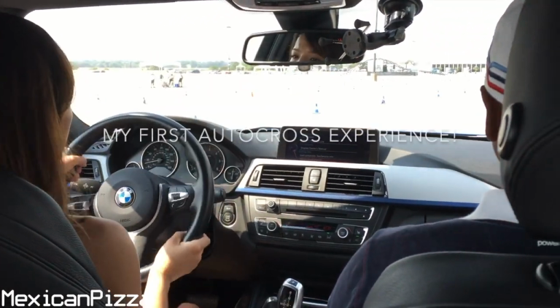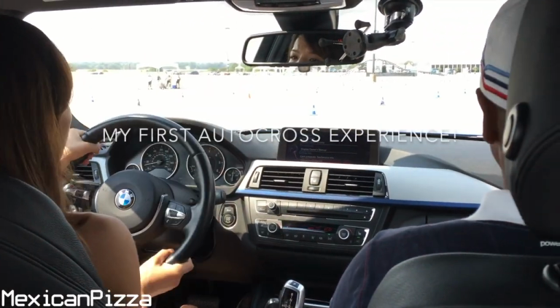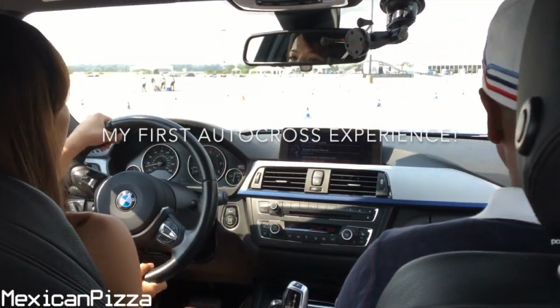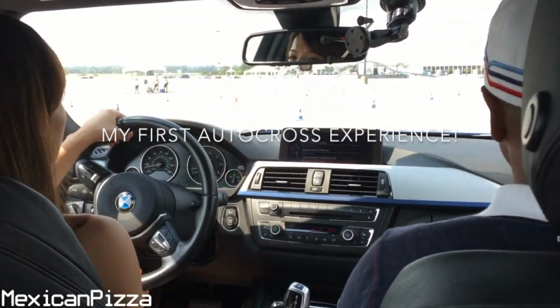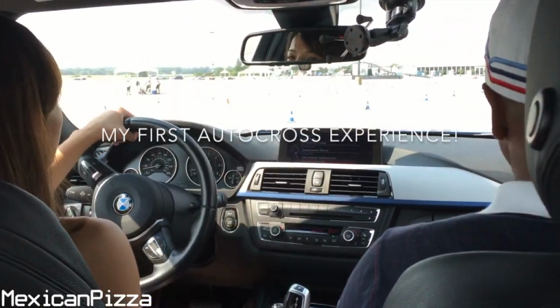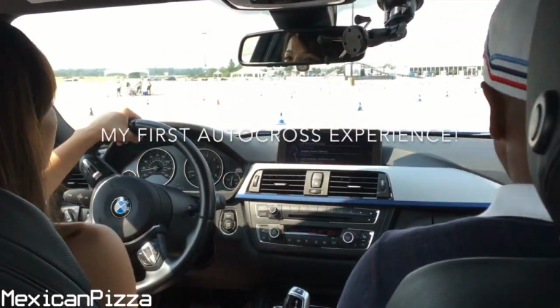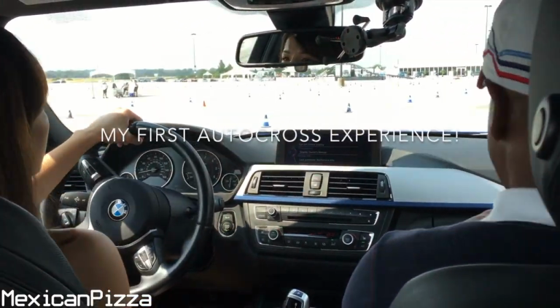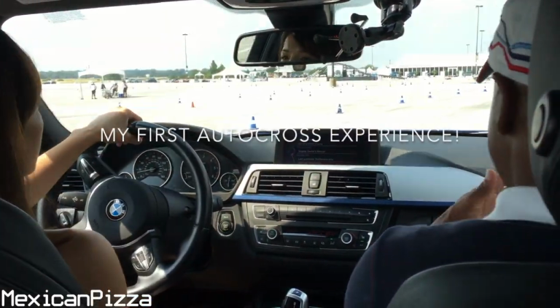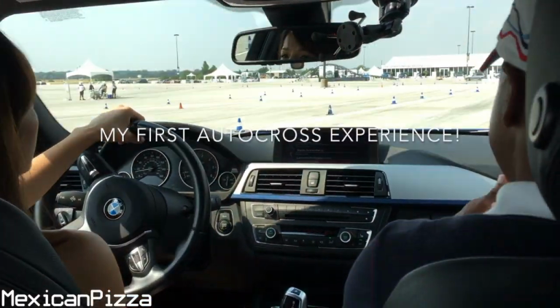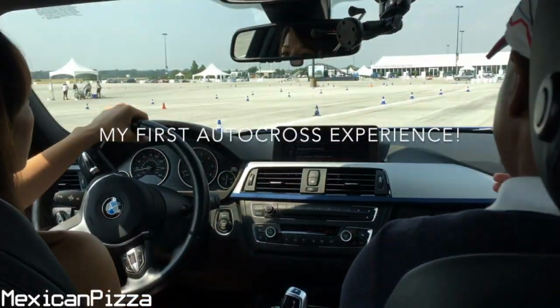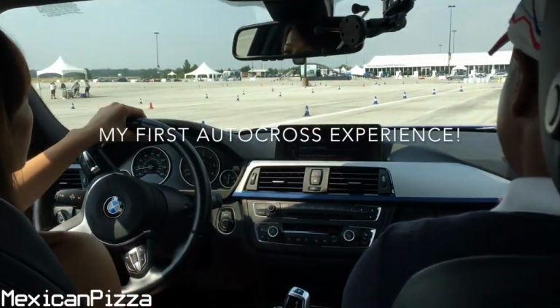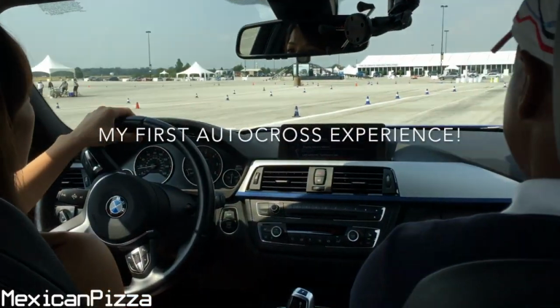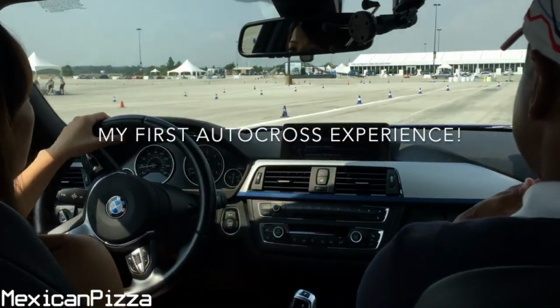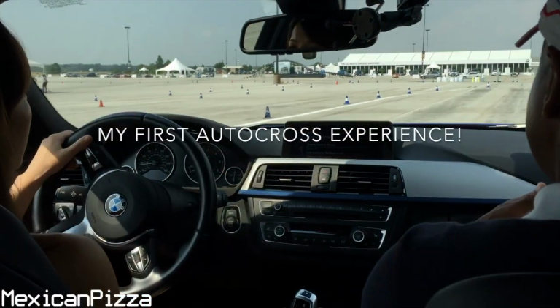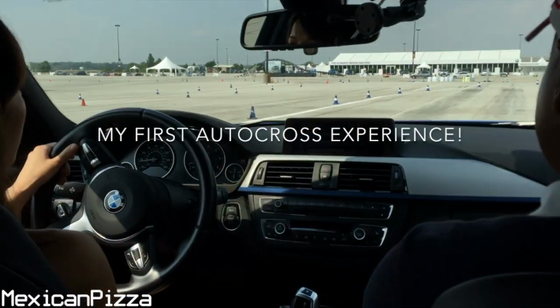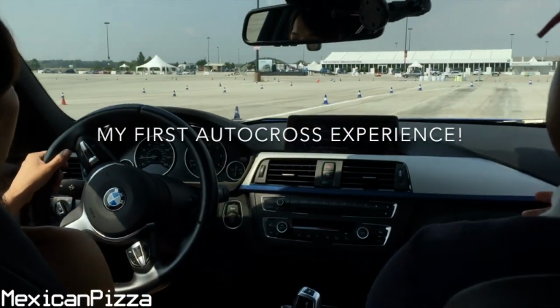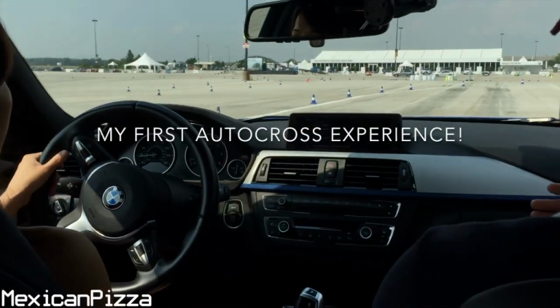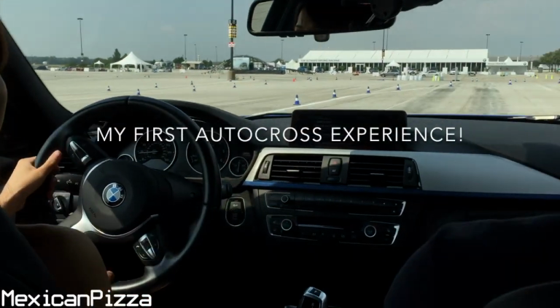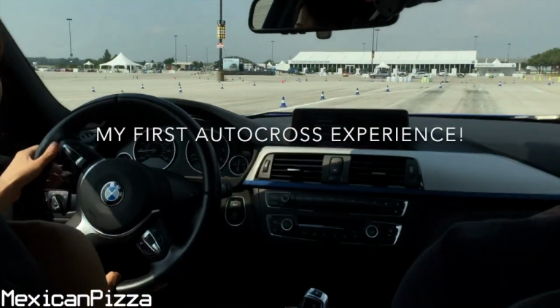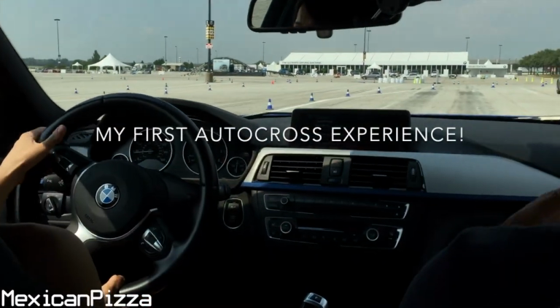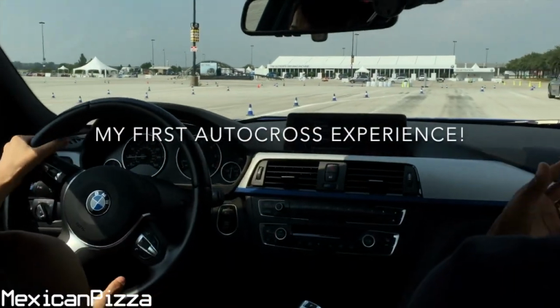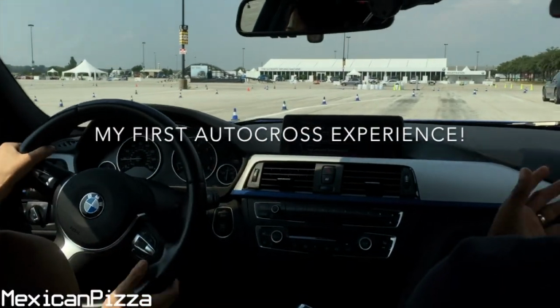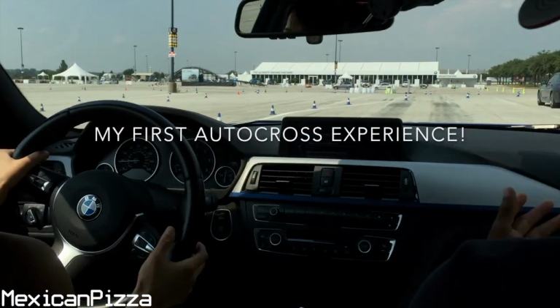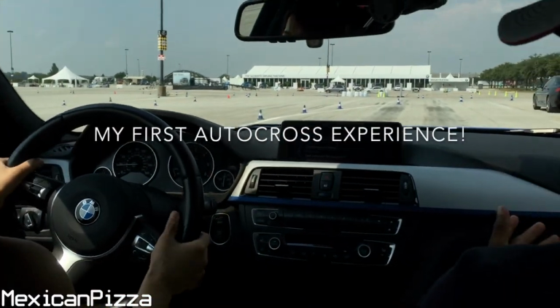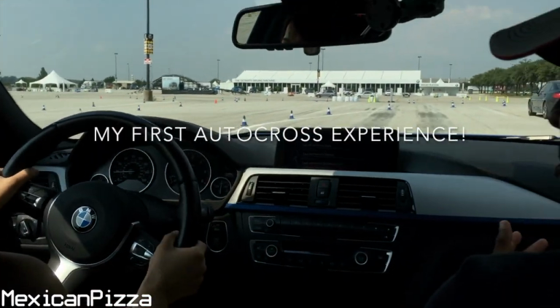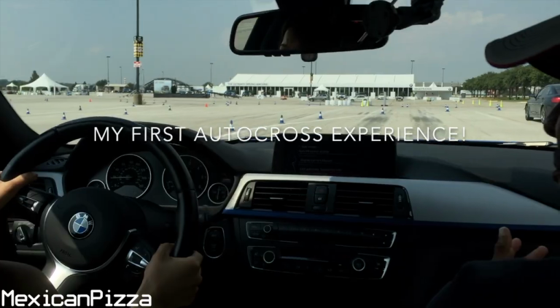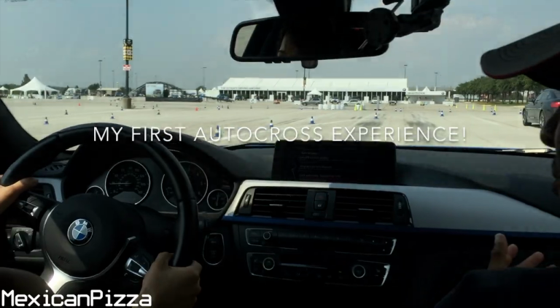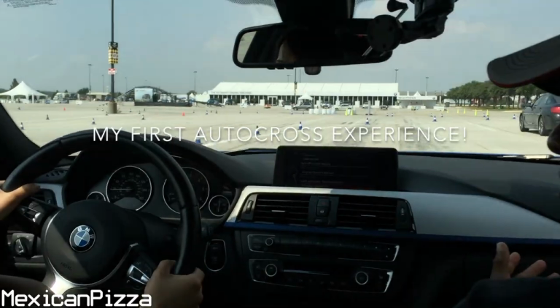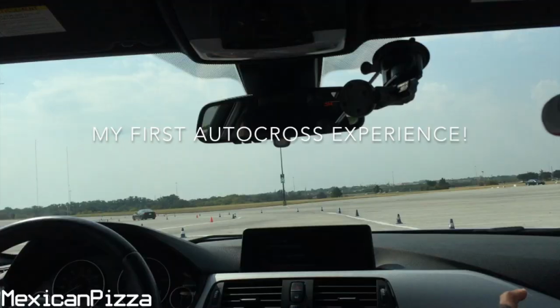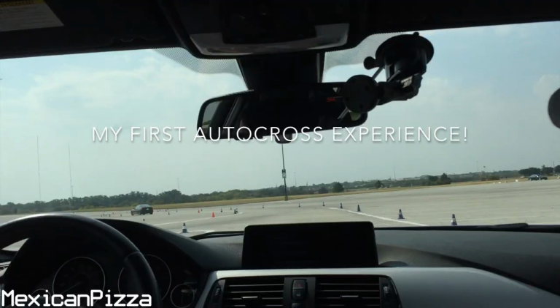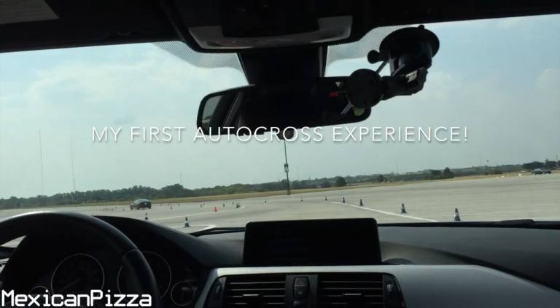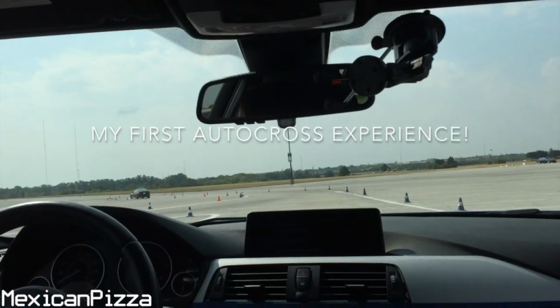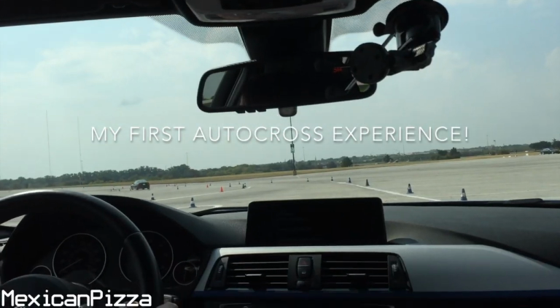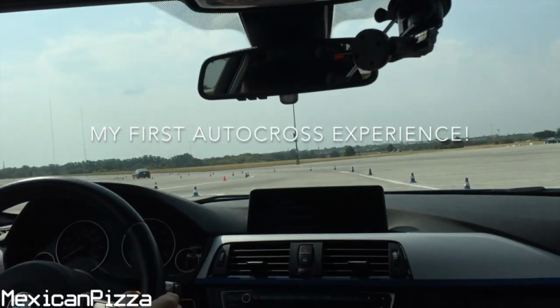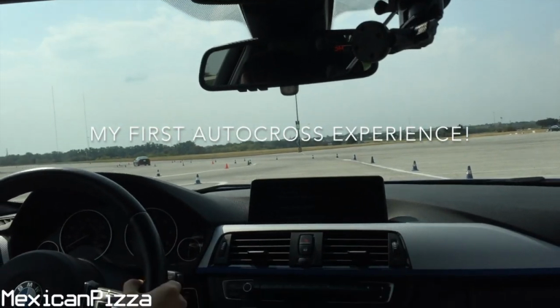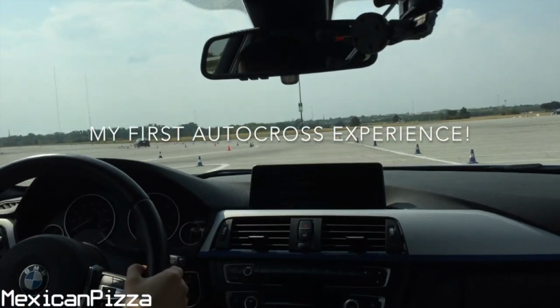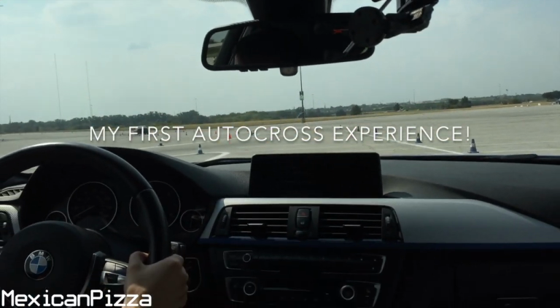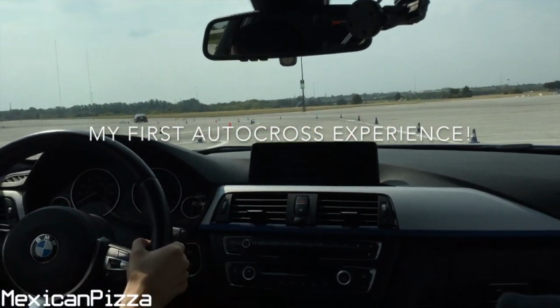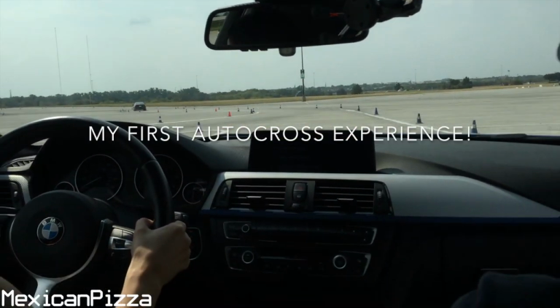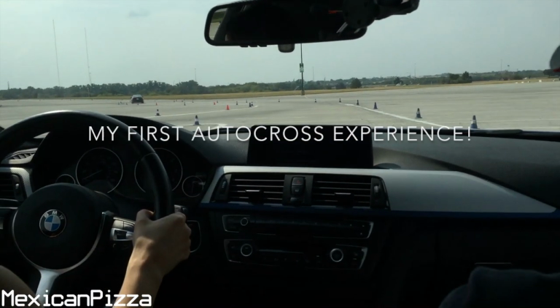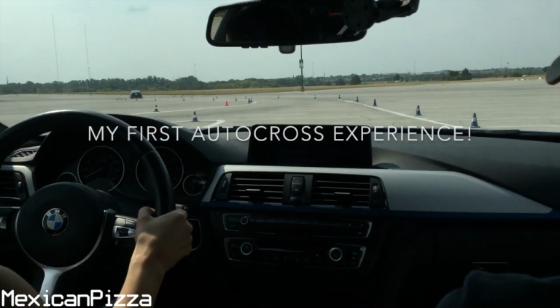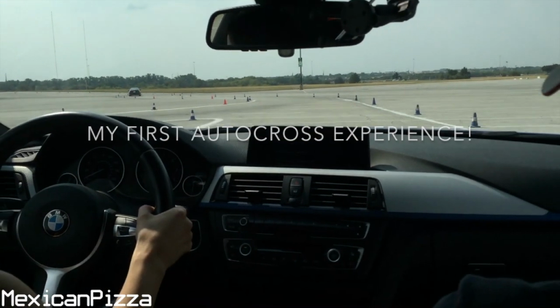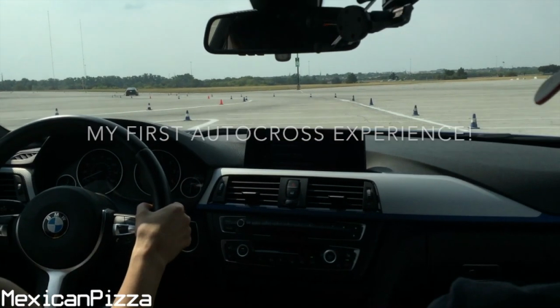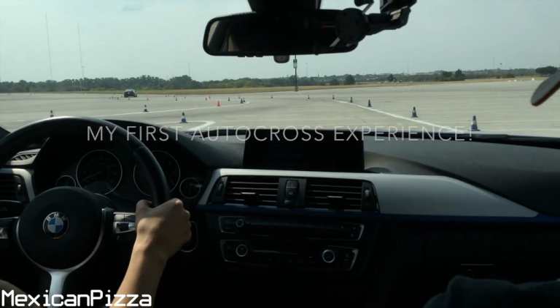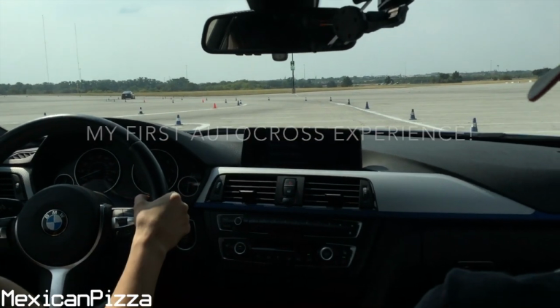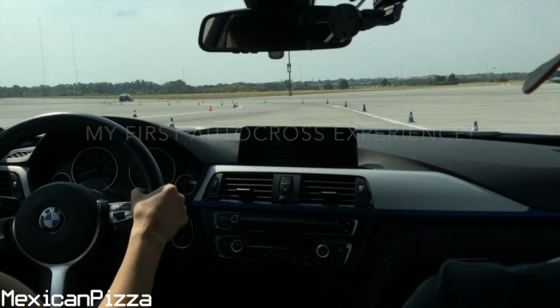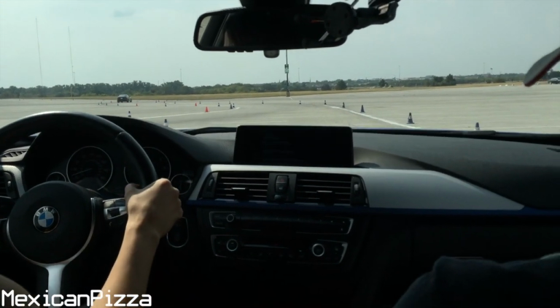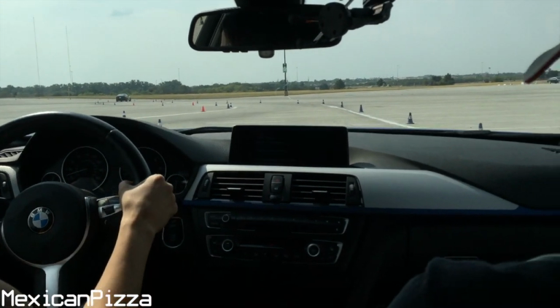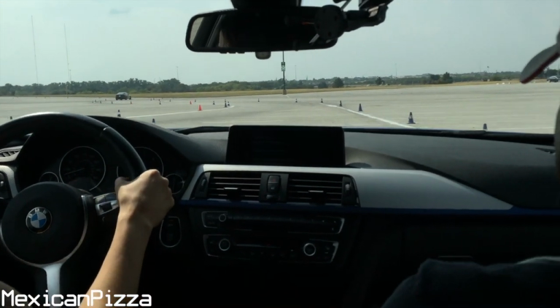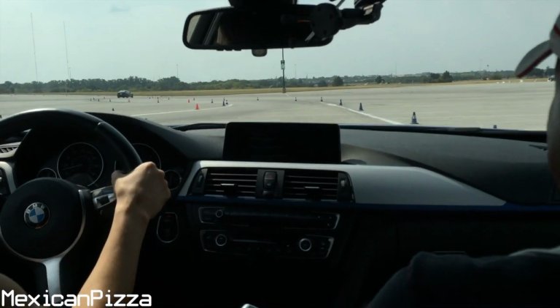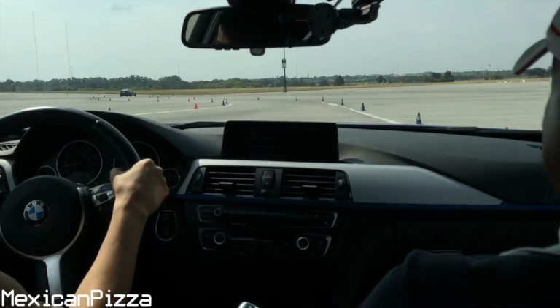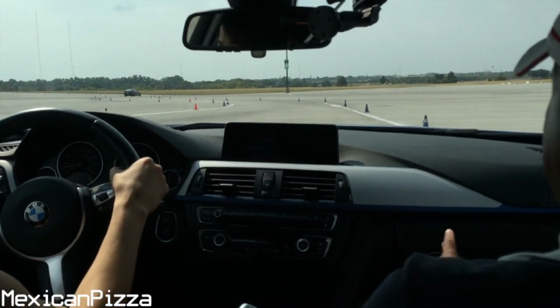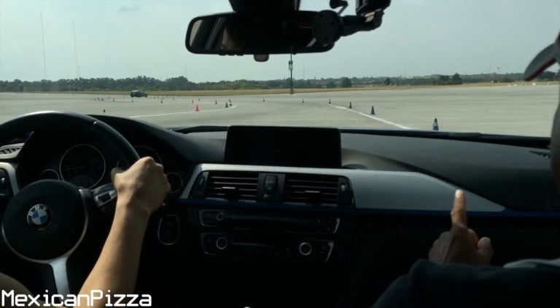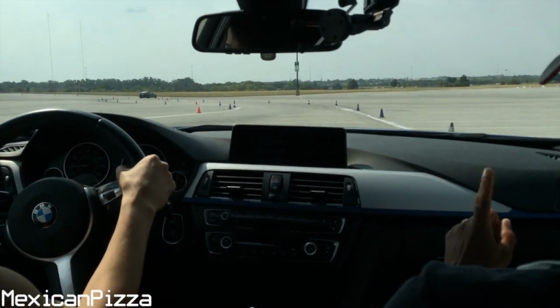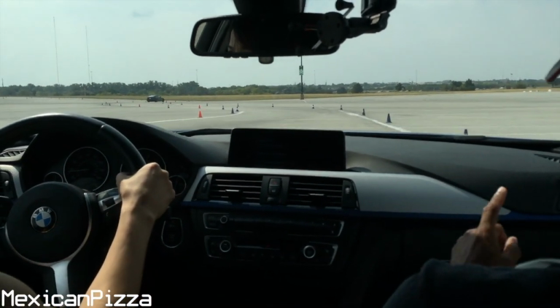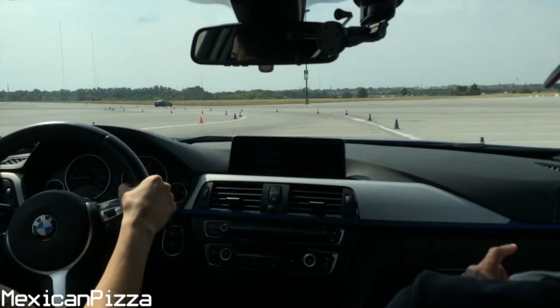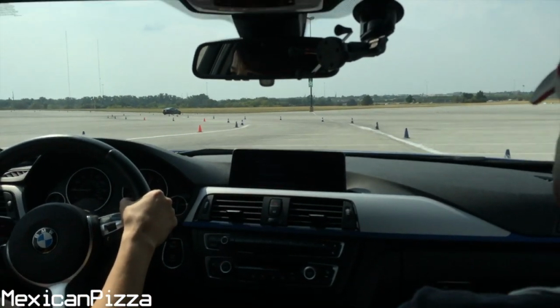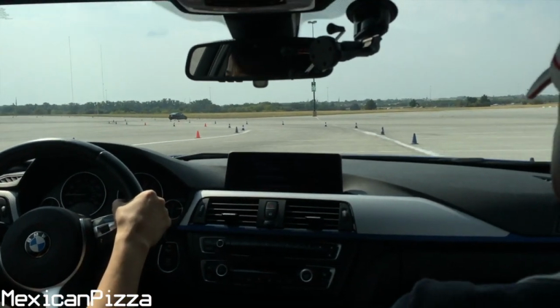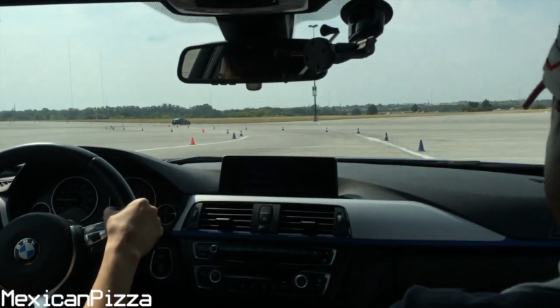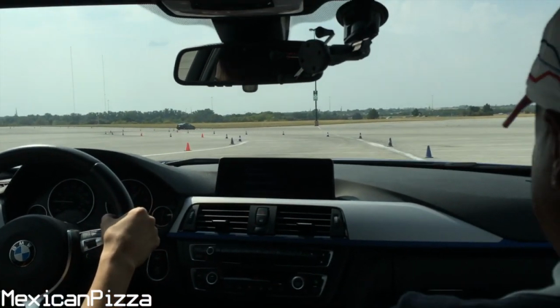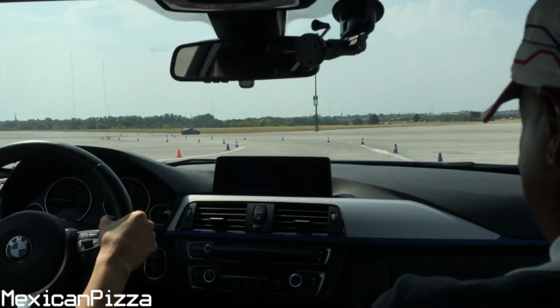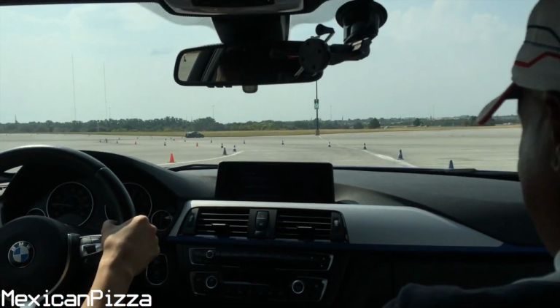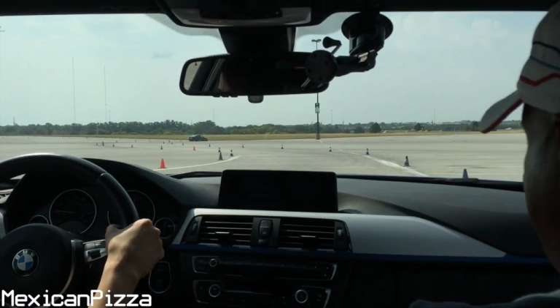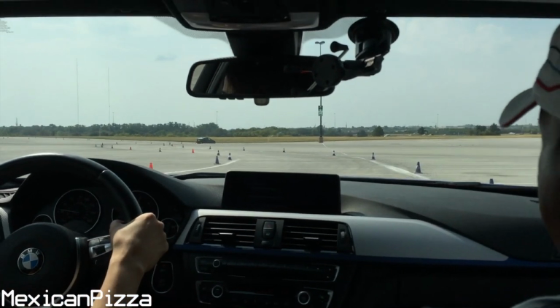Think about being smooth. Don't forget to breathe. Go. We're gonna stay to the left side of the track.